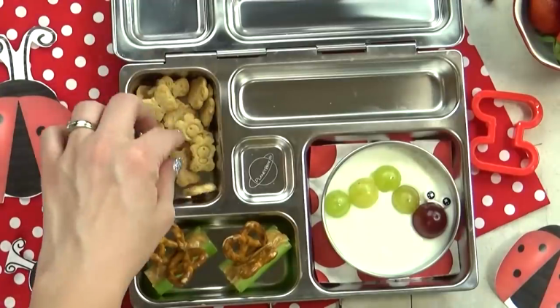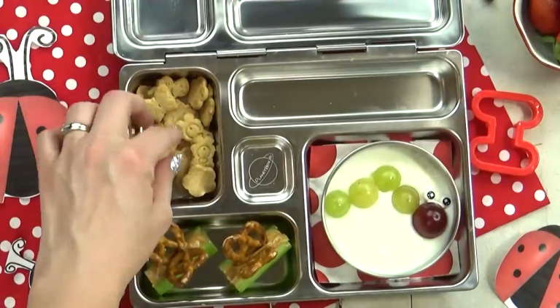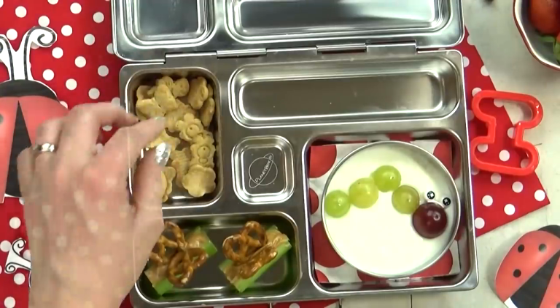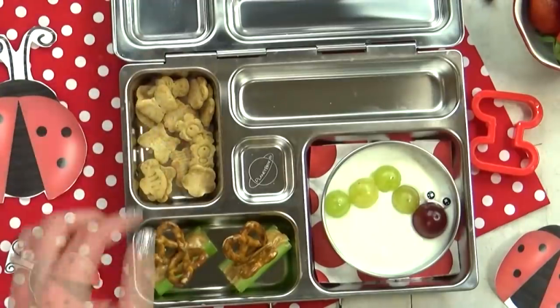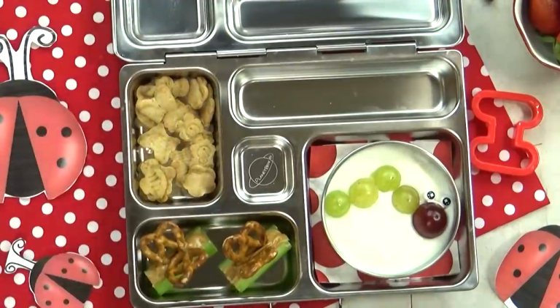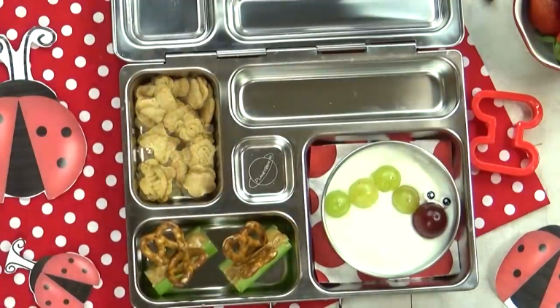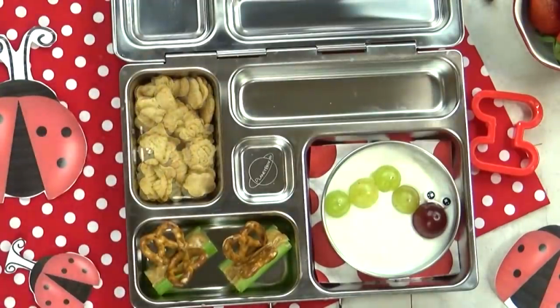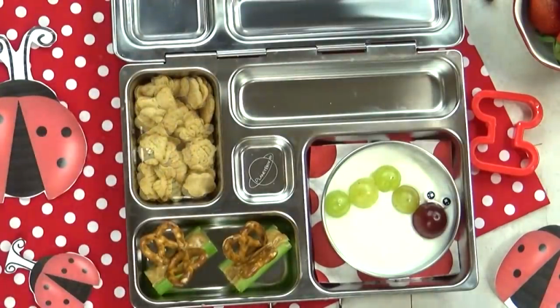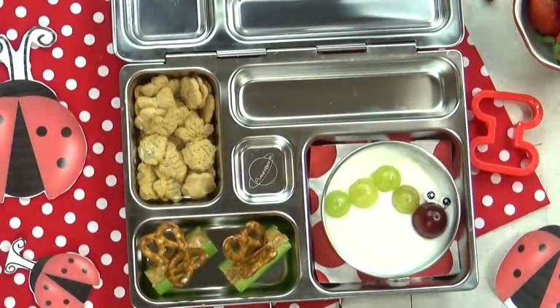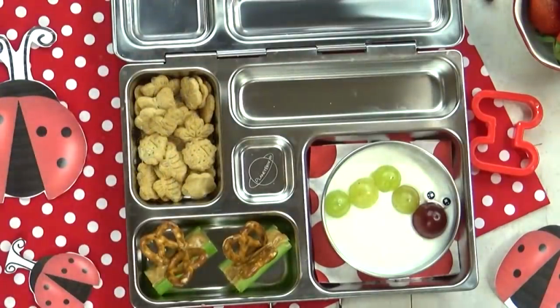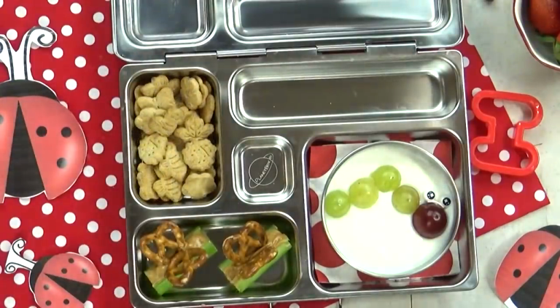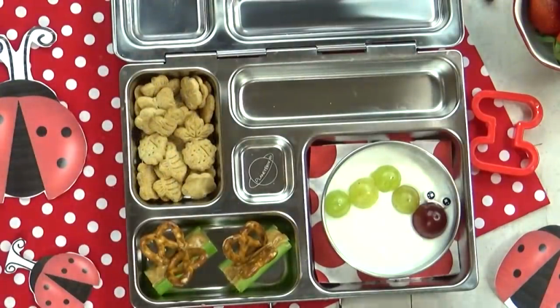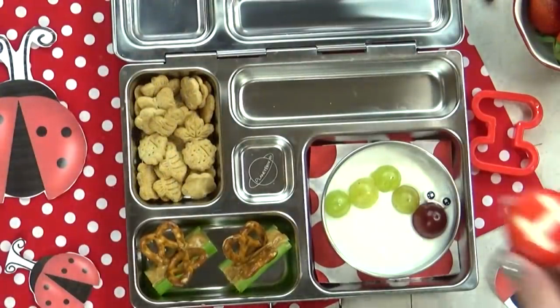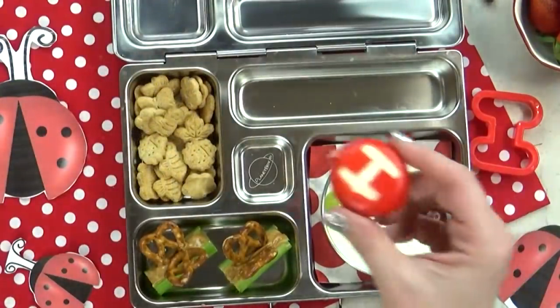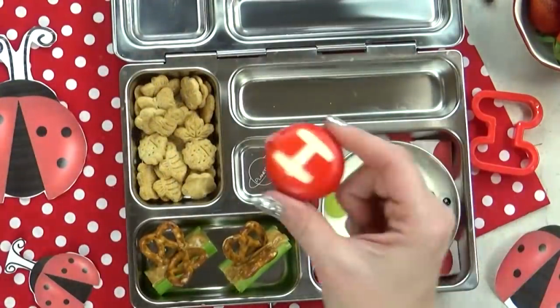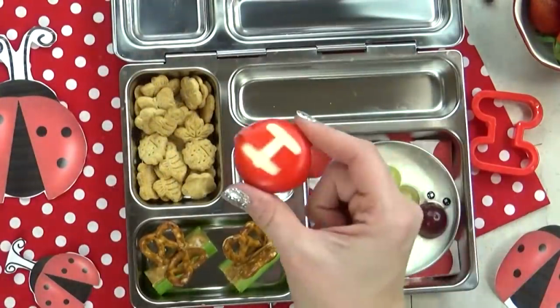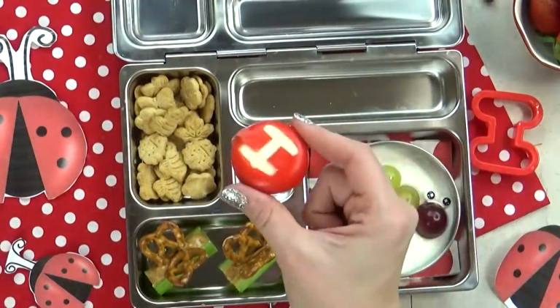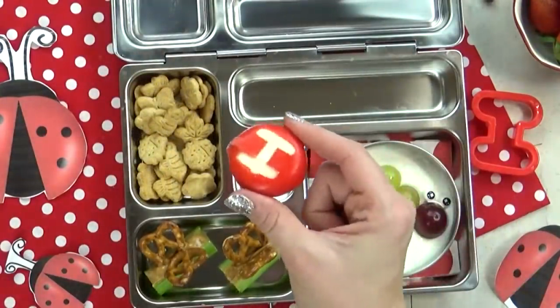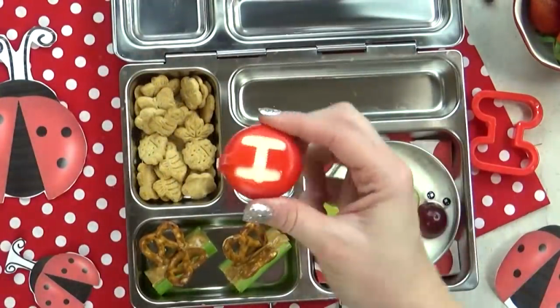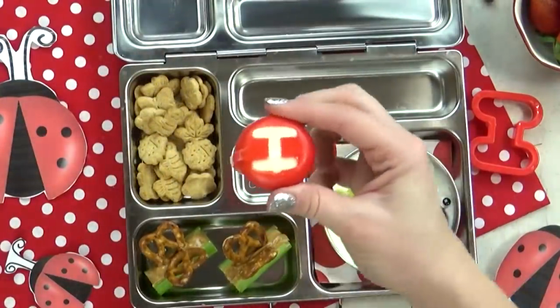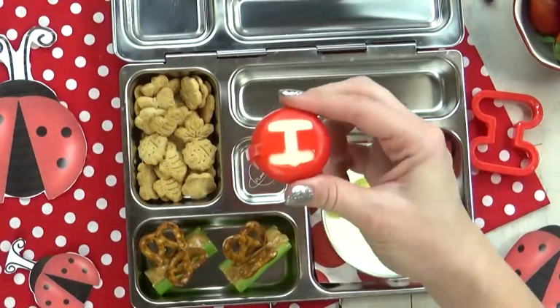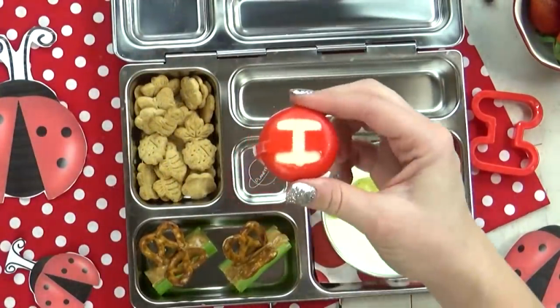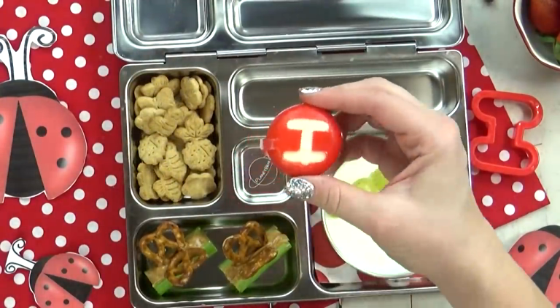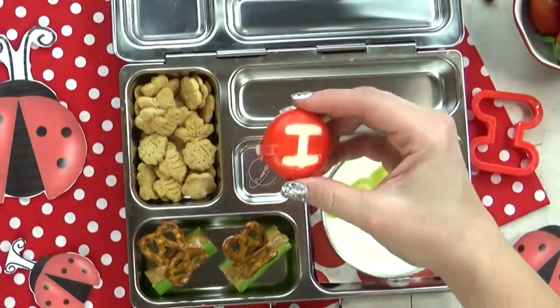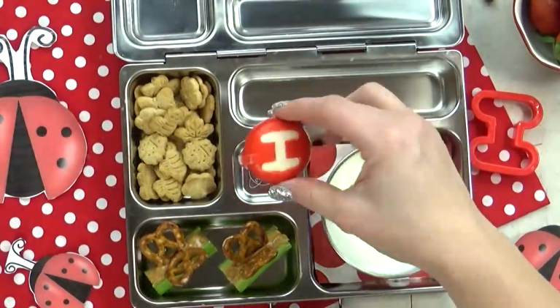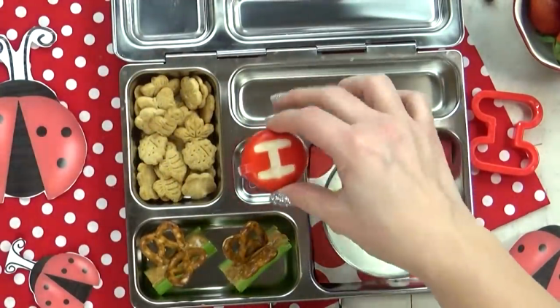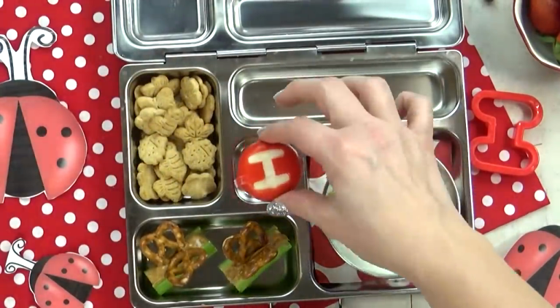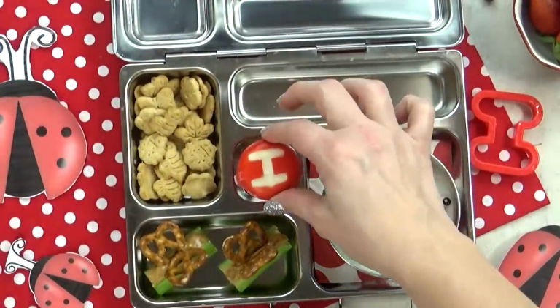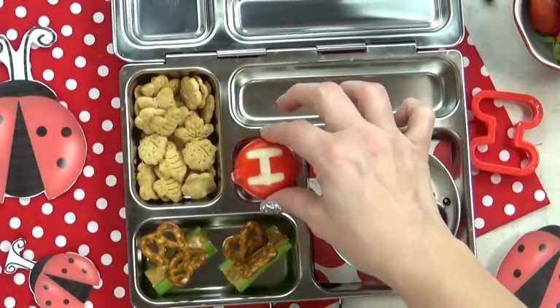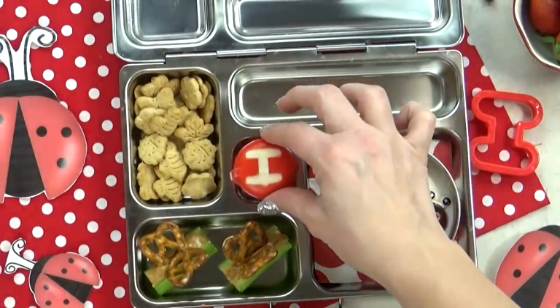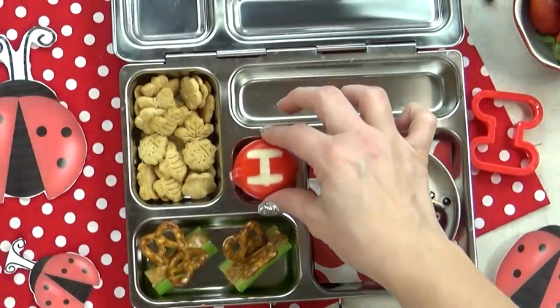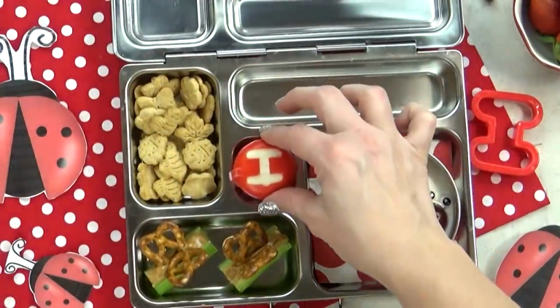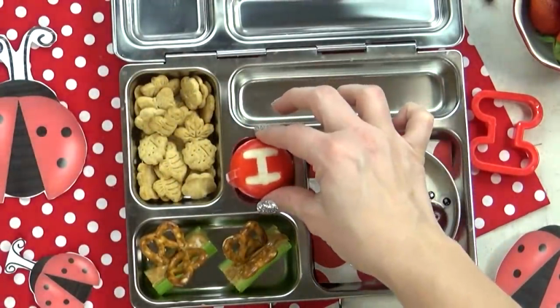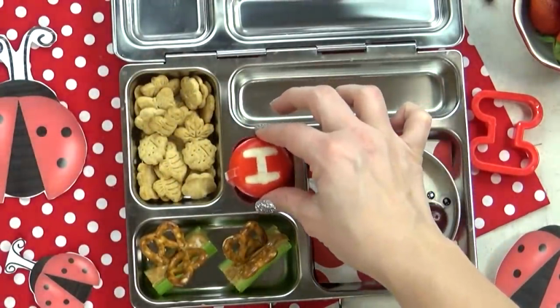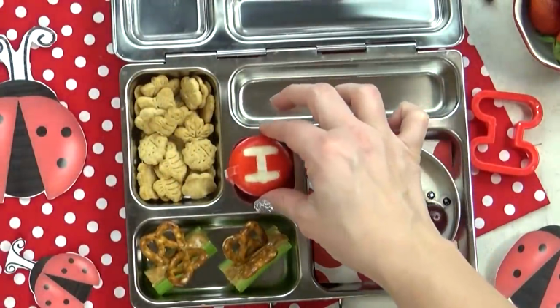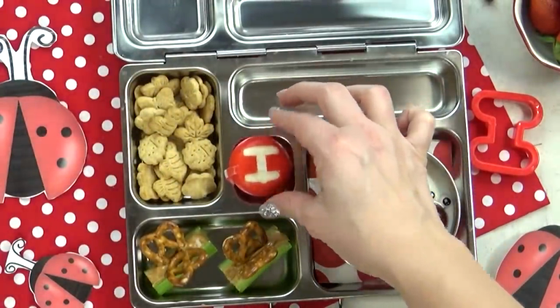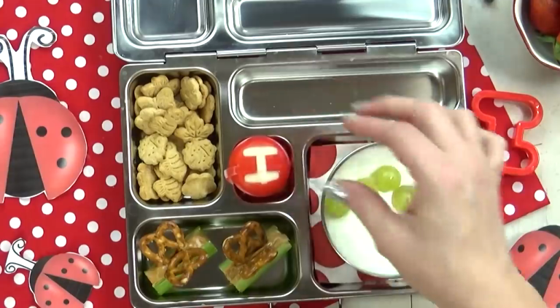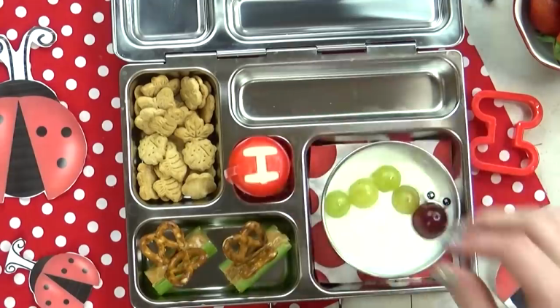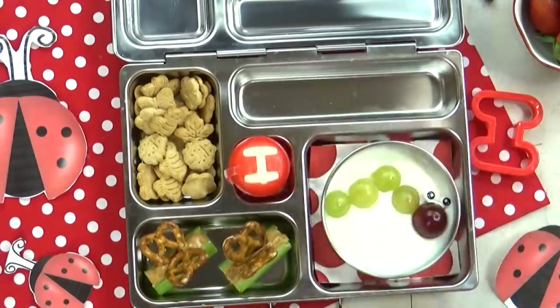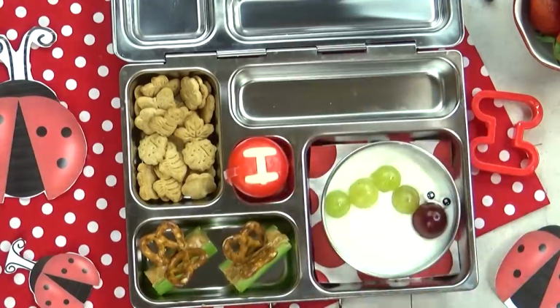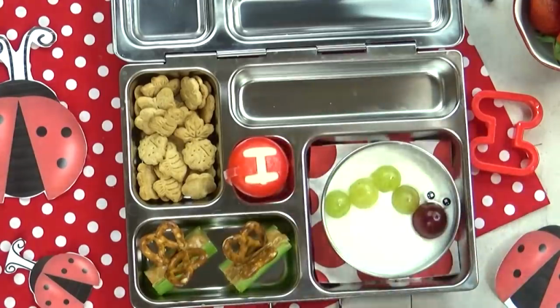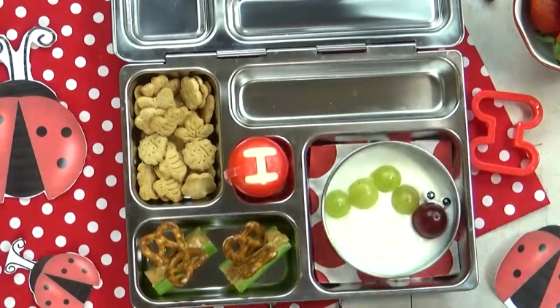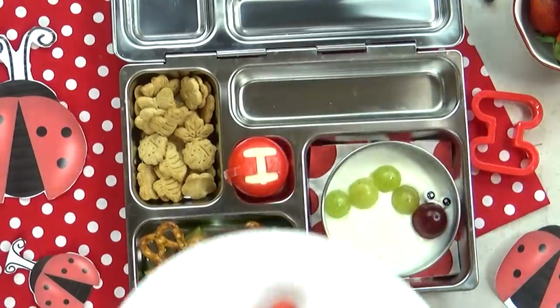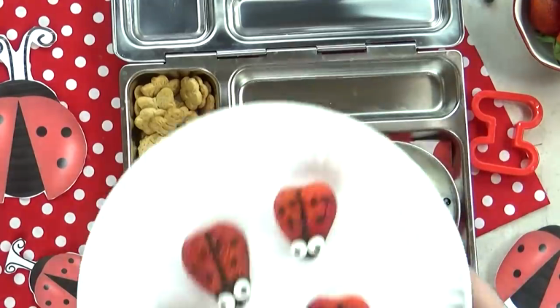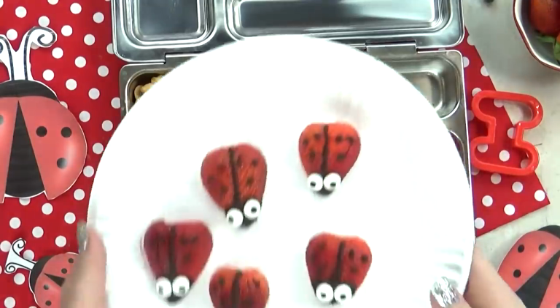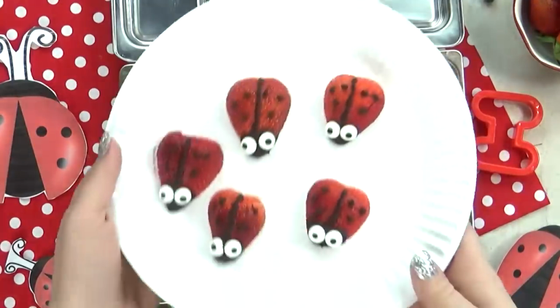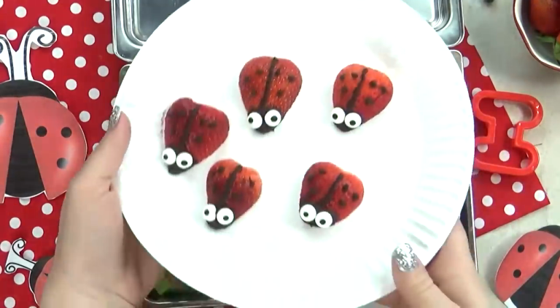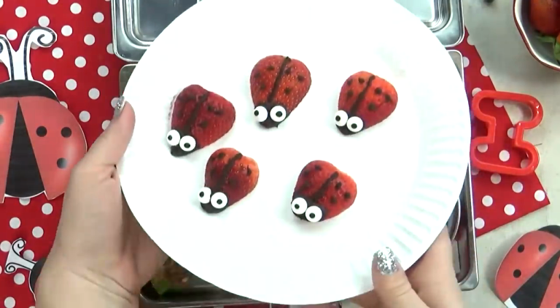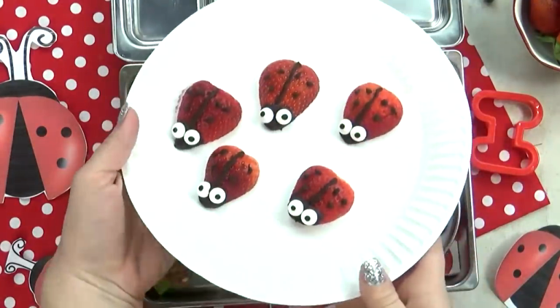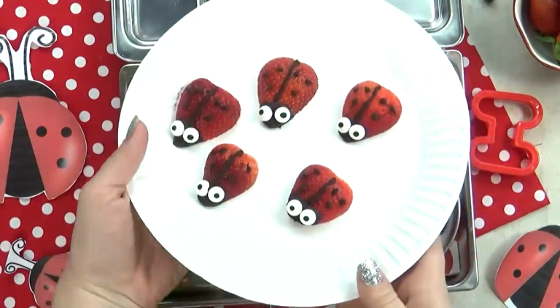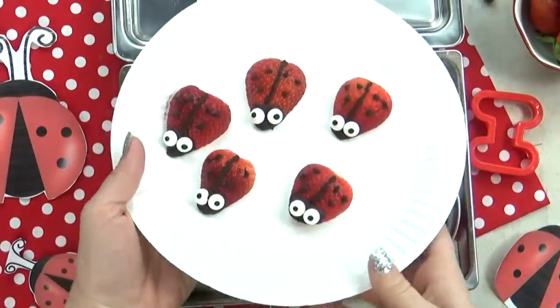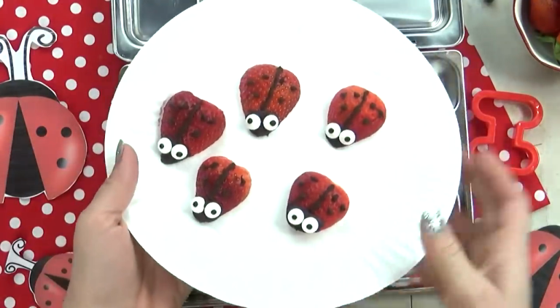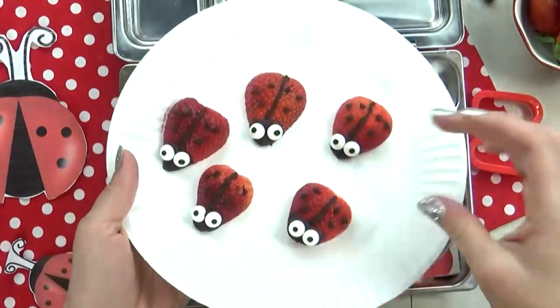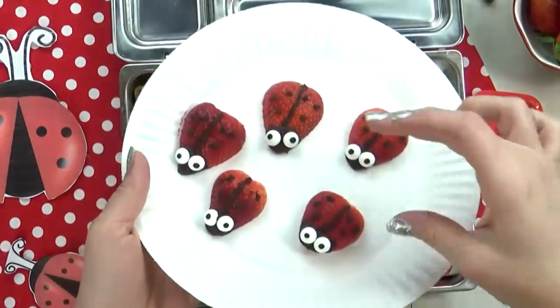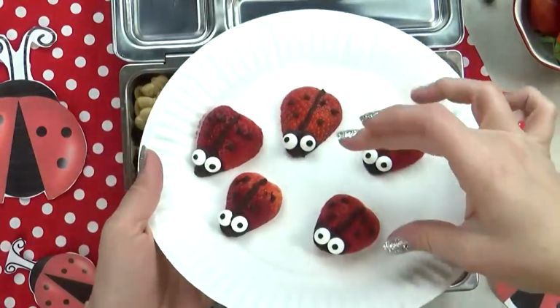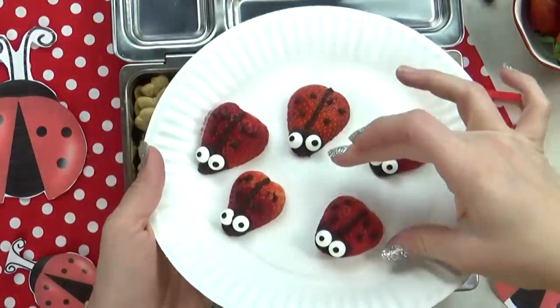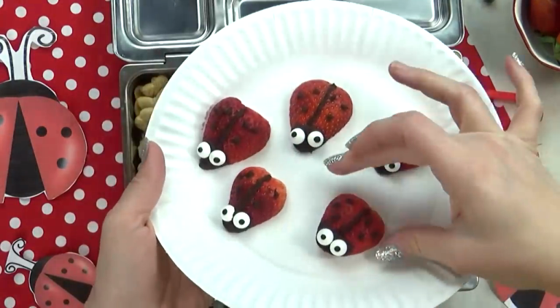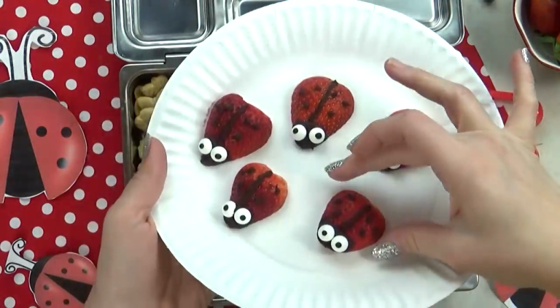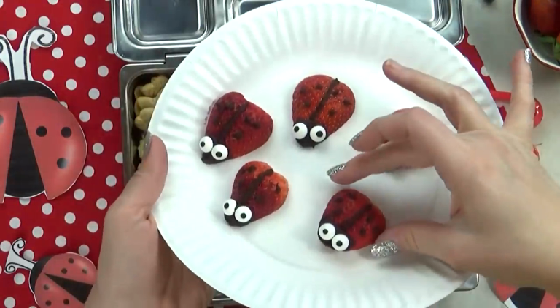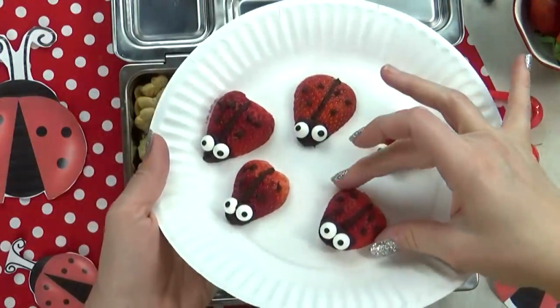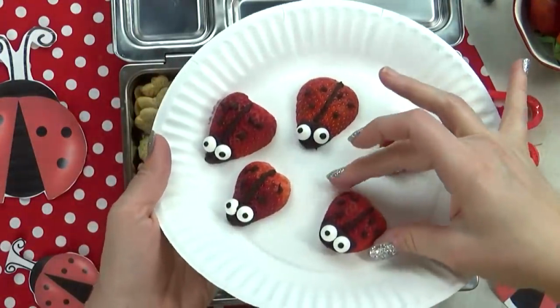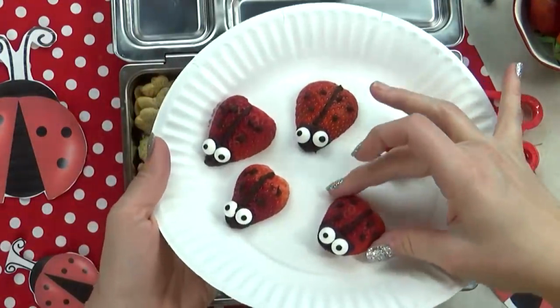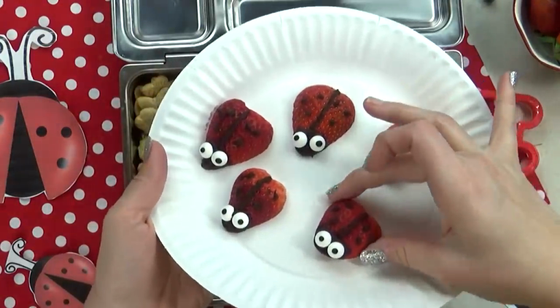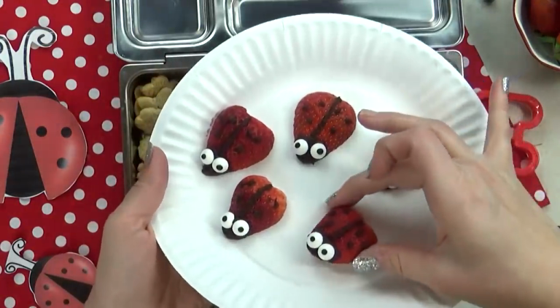I'm also gonna throw in a baby bell cheese. And in this last section, I'm going to add some fruit, which is also going to be our treat.